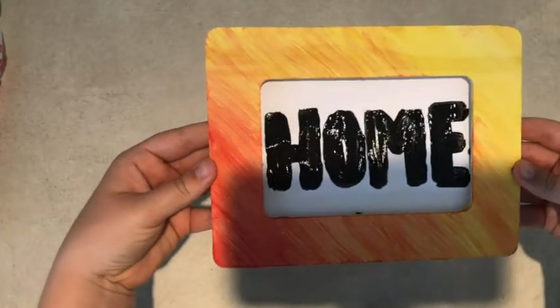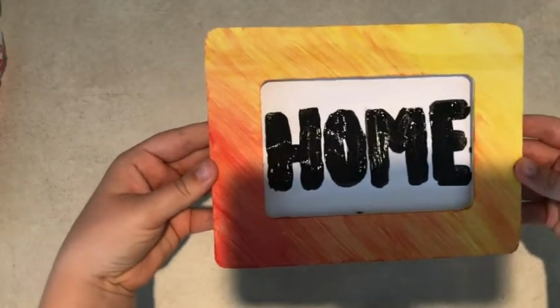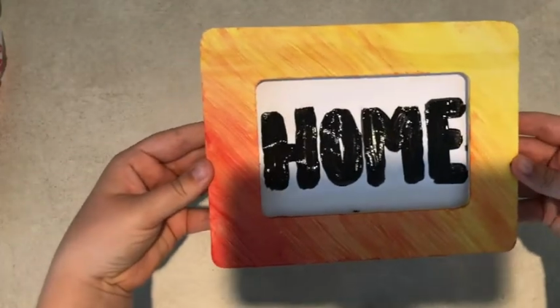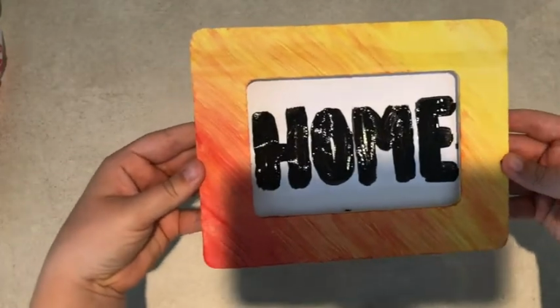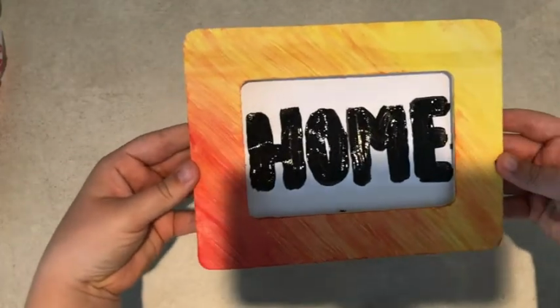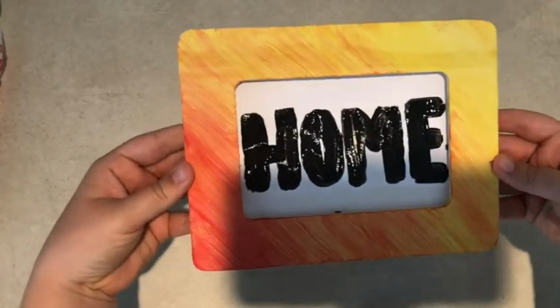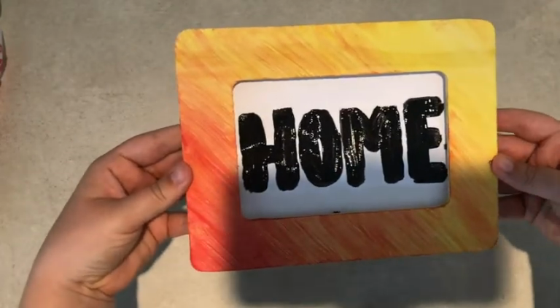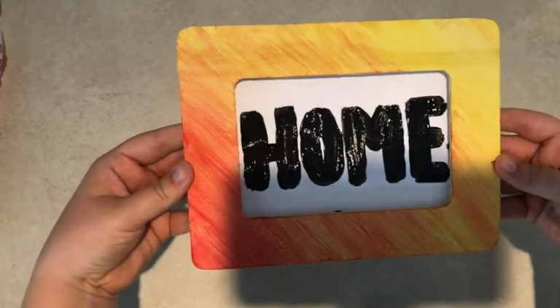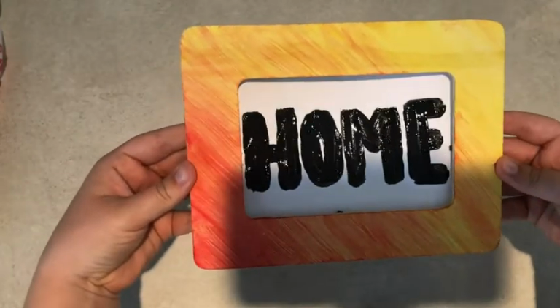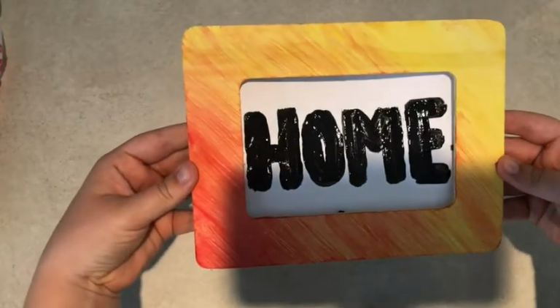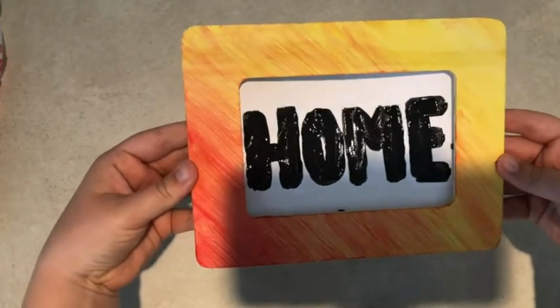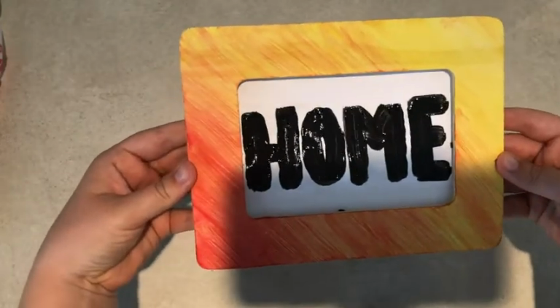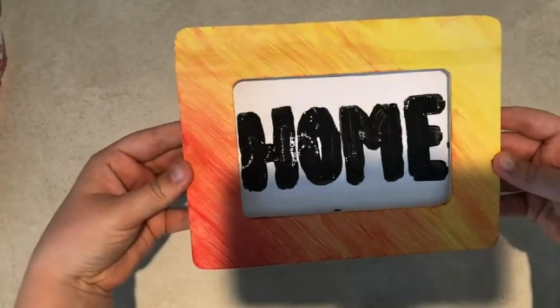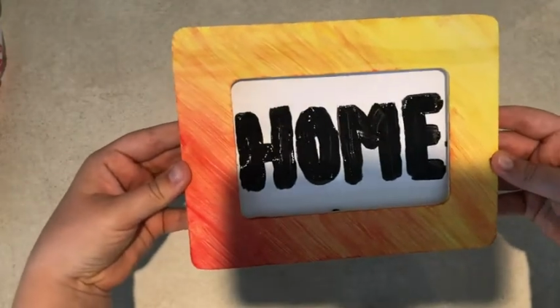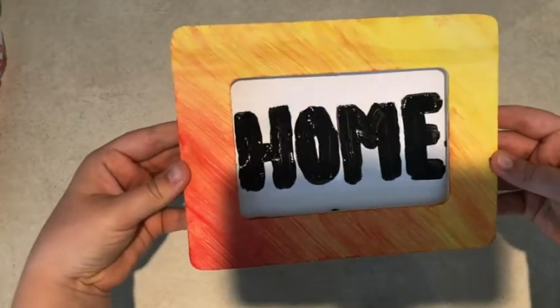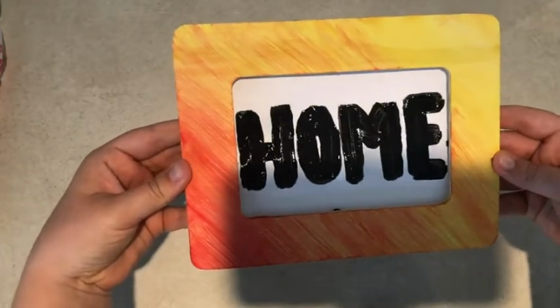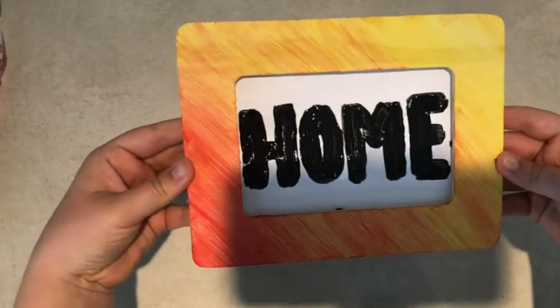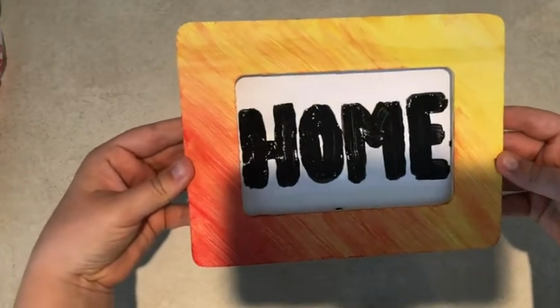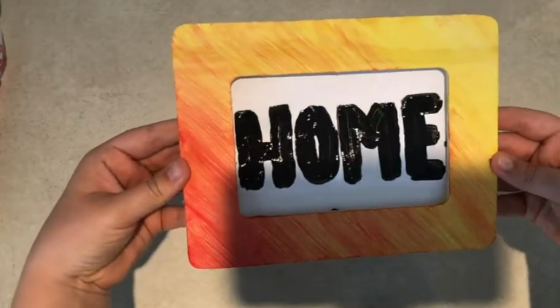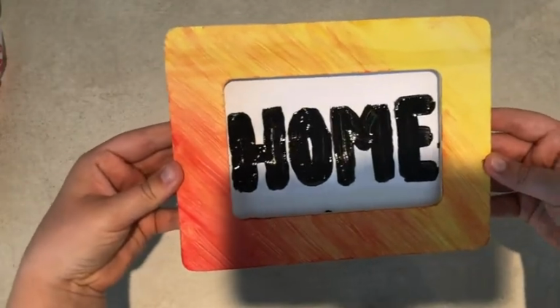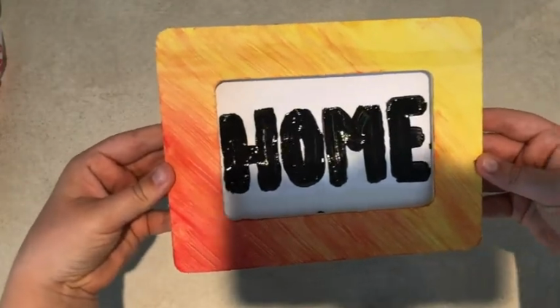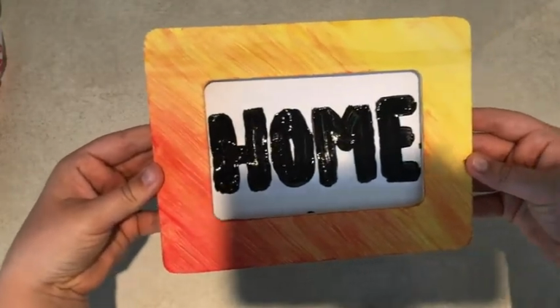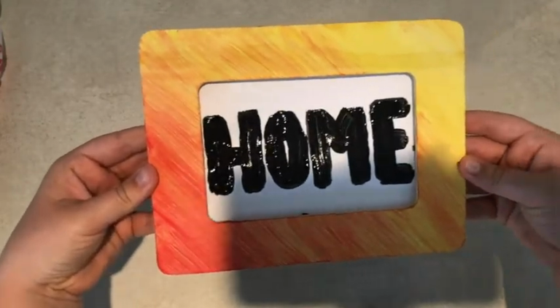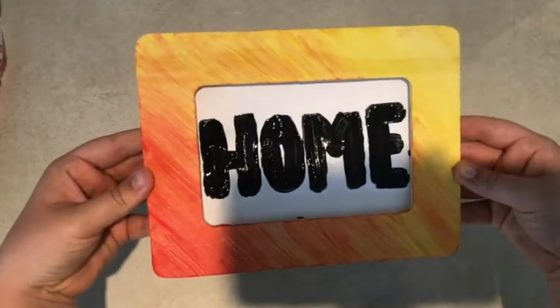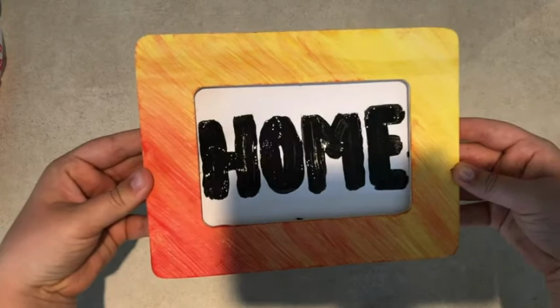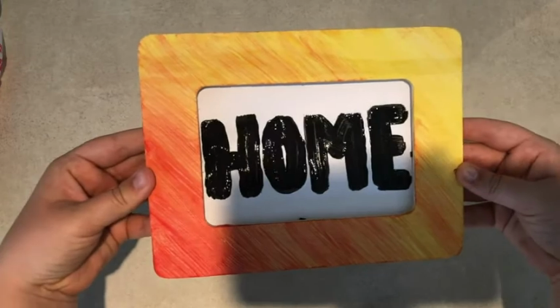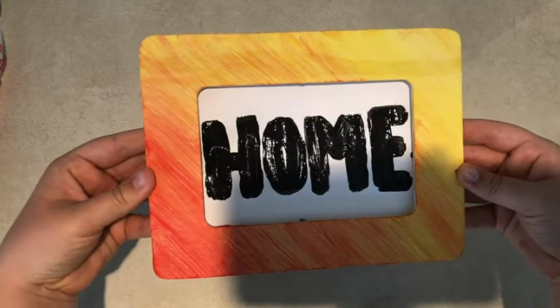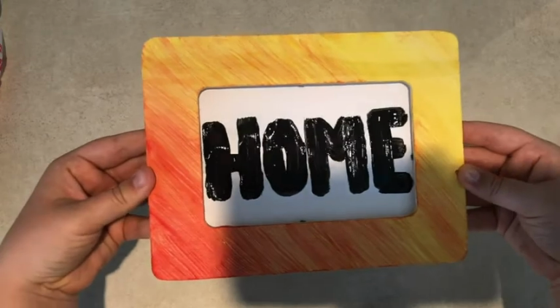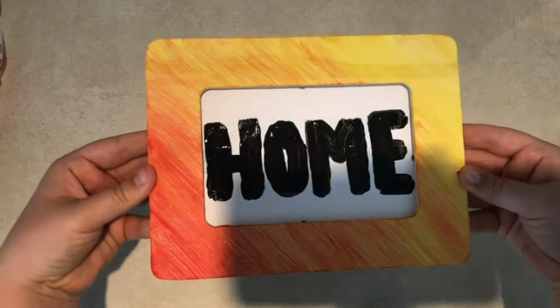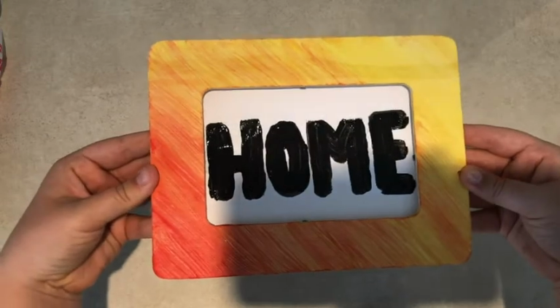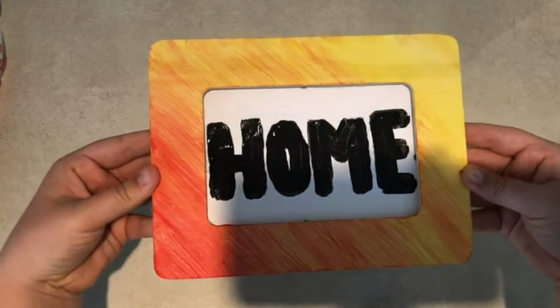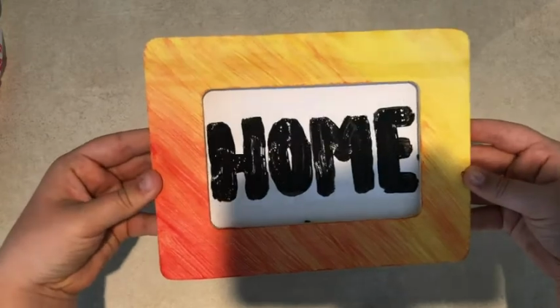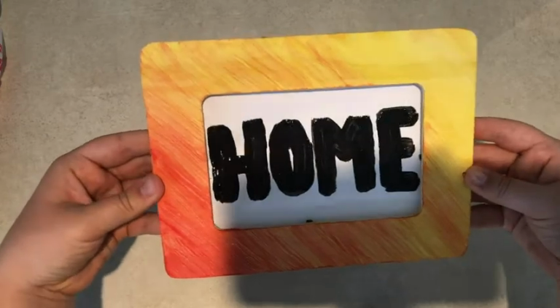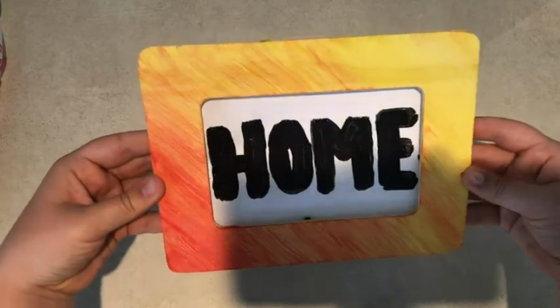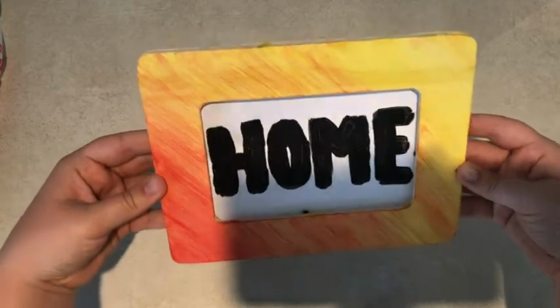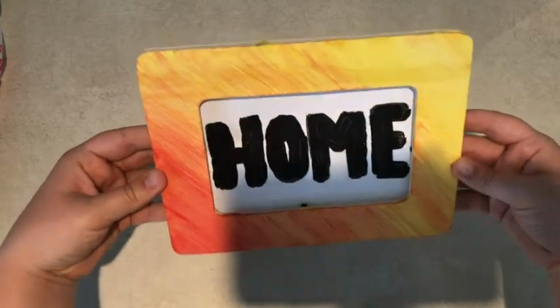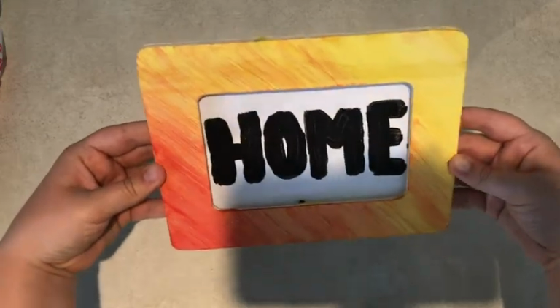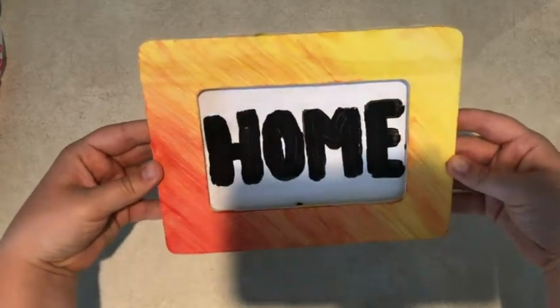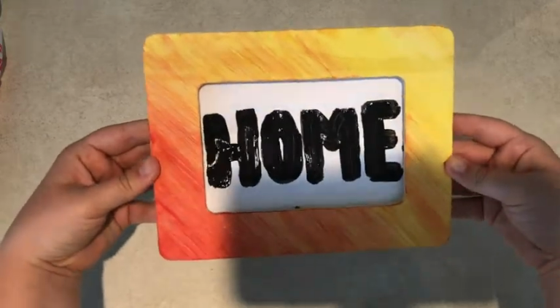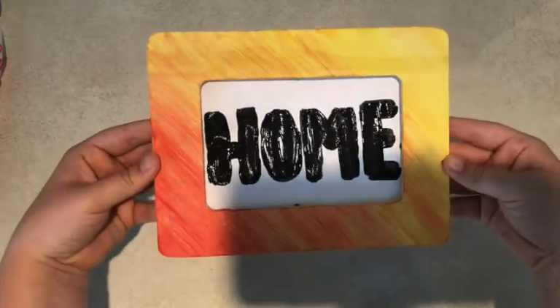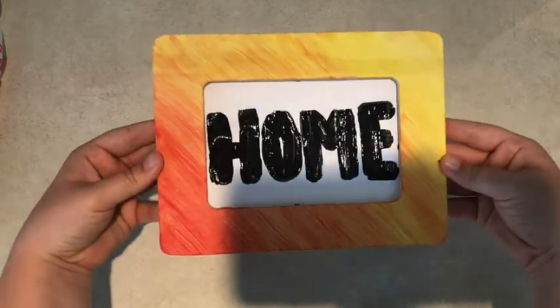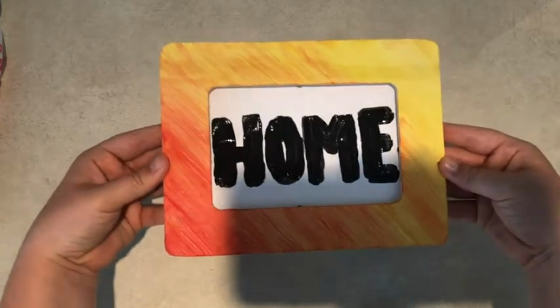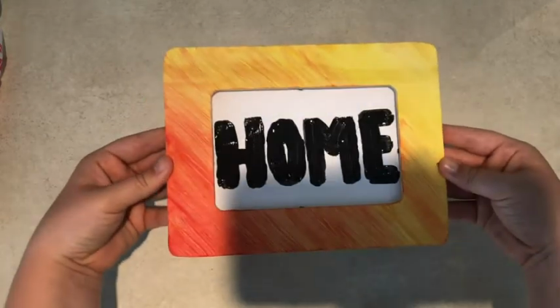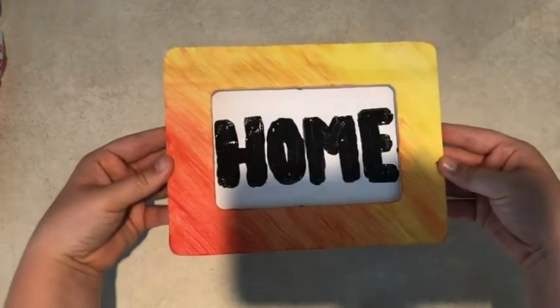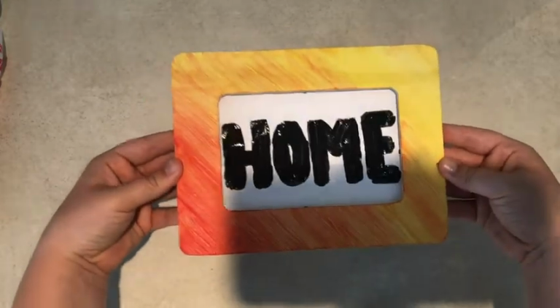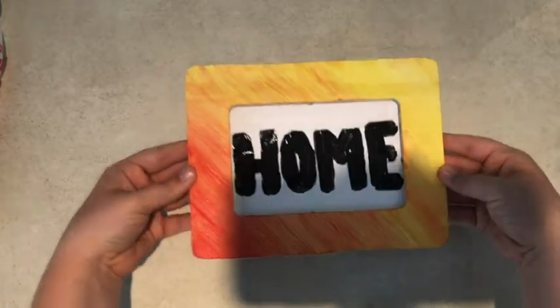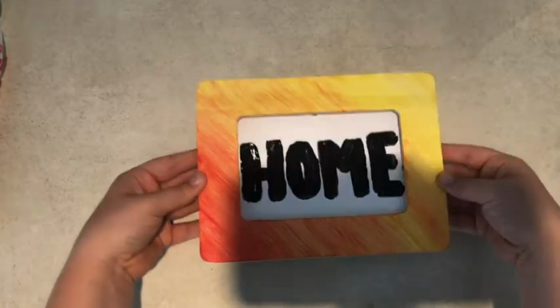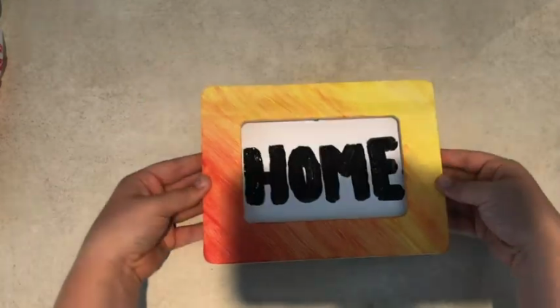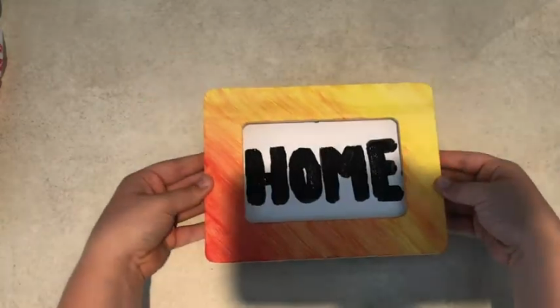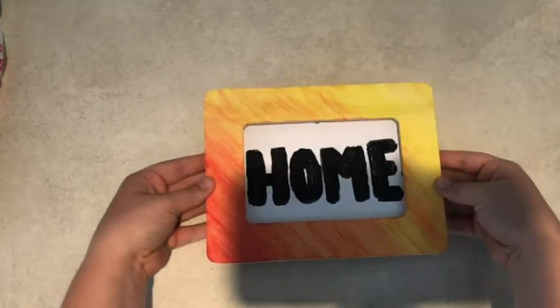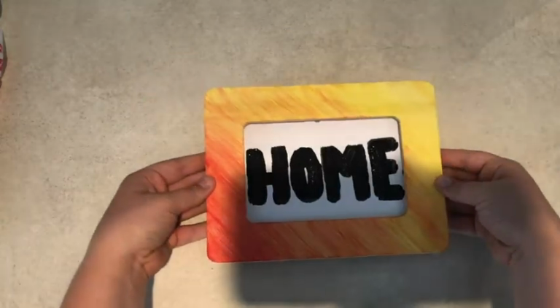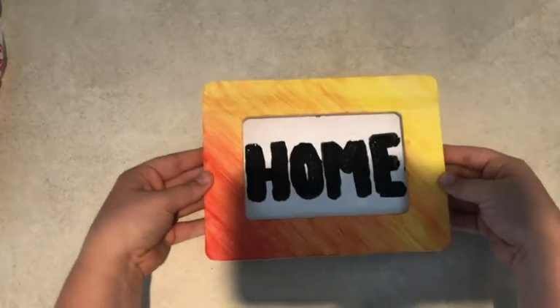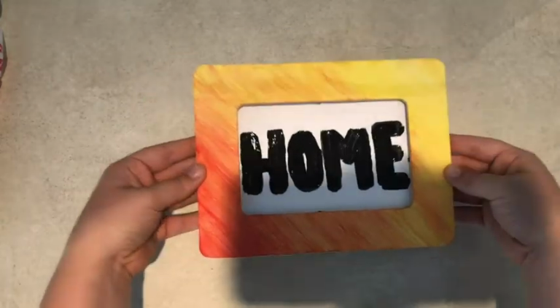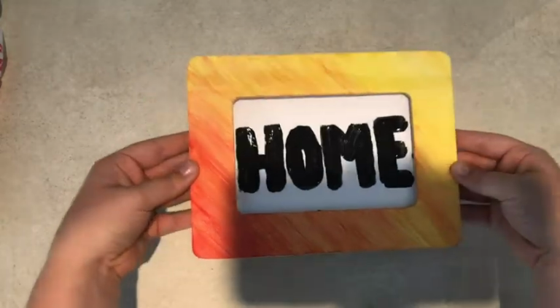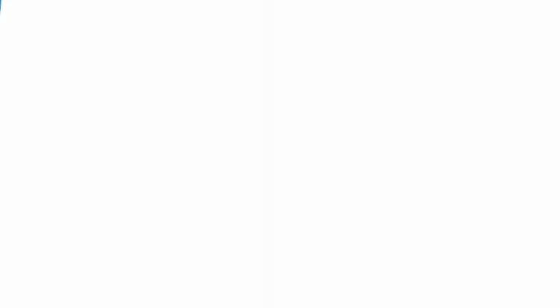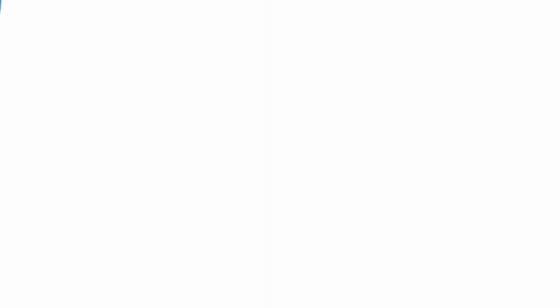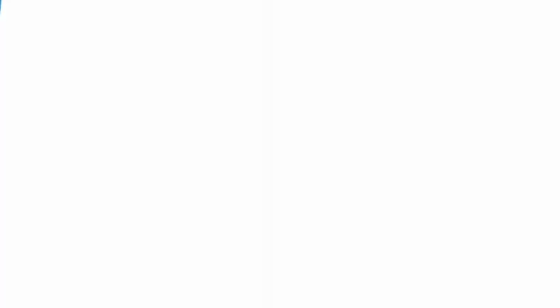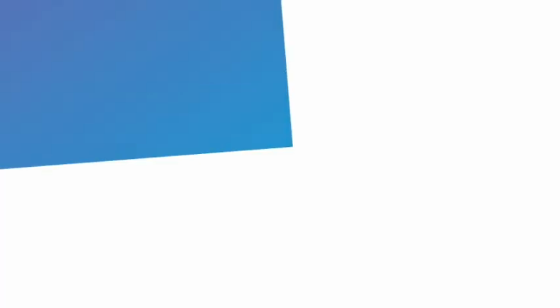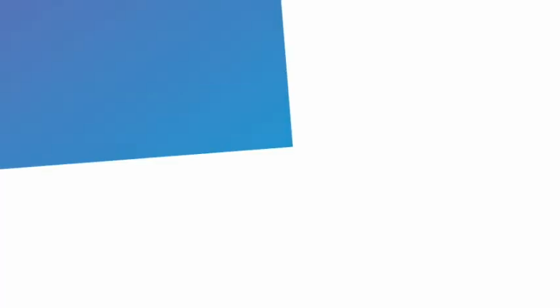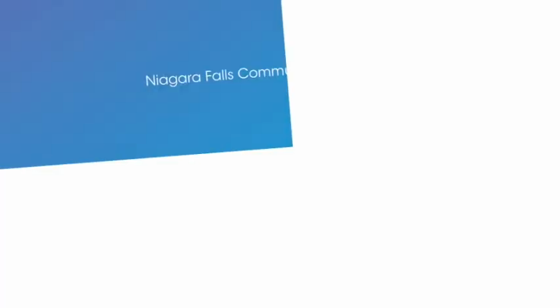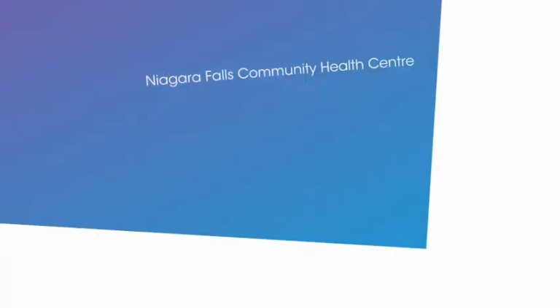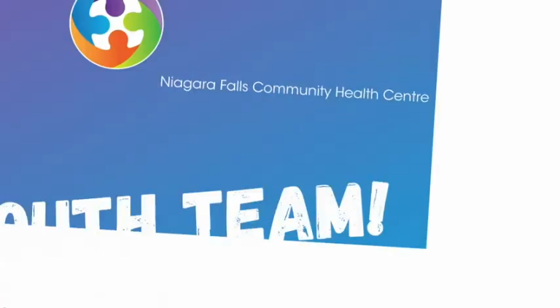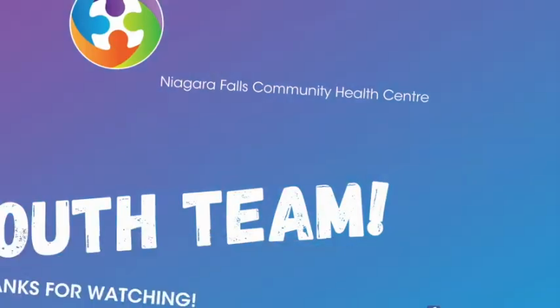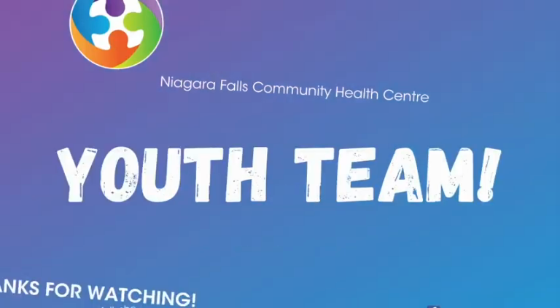This is how mine turned out. I really love it and I can hang it anywhere inside my house. Thanks for watching!